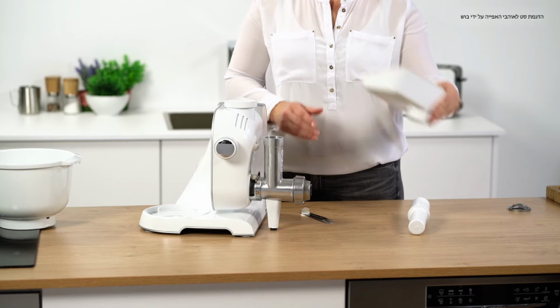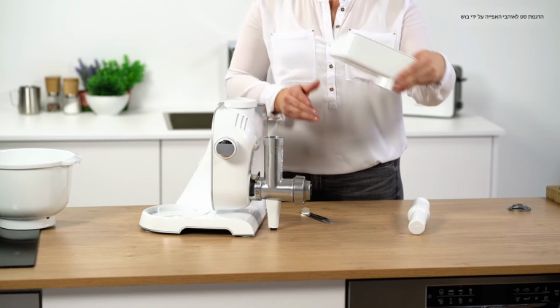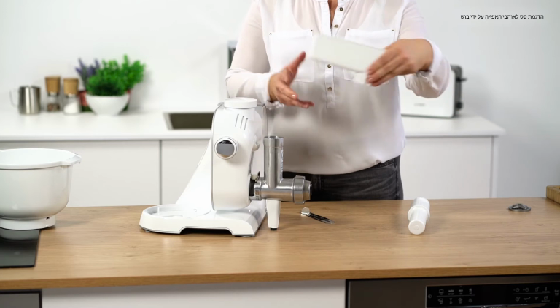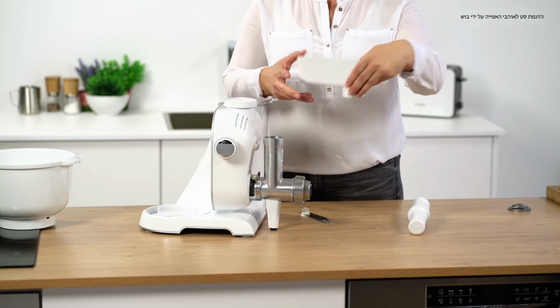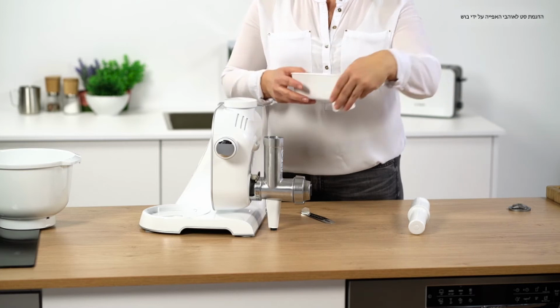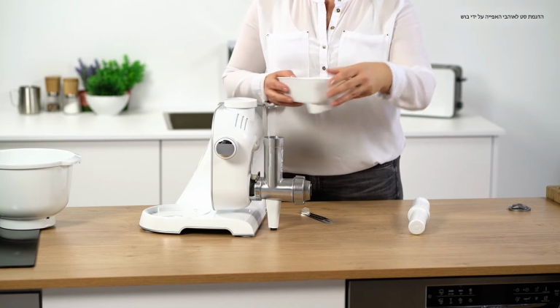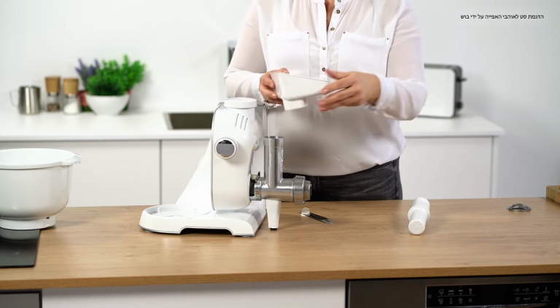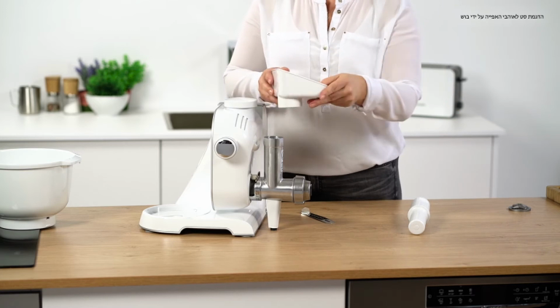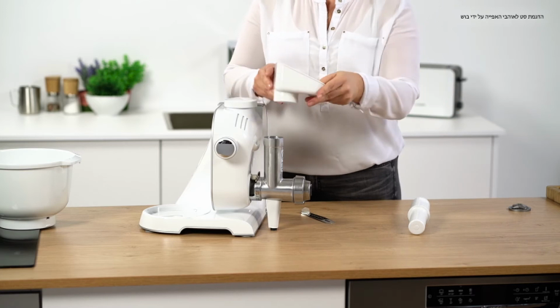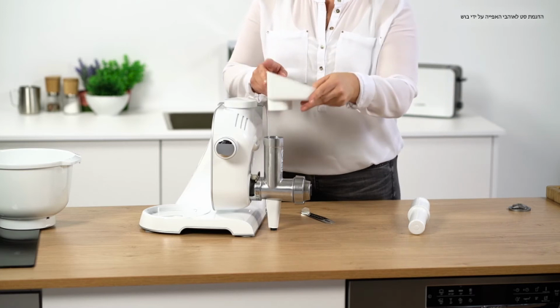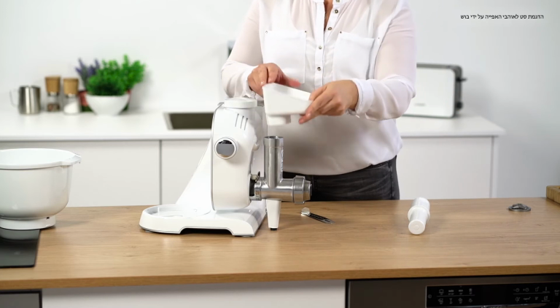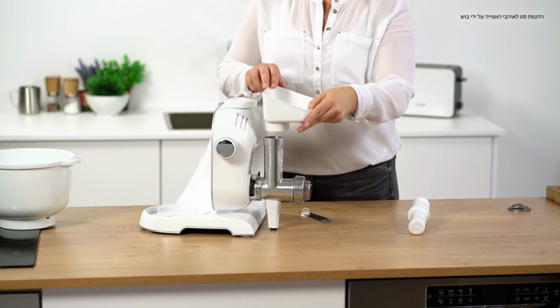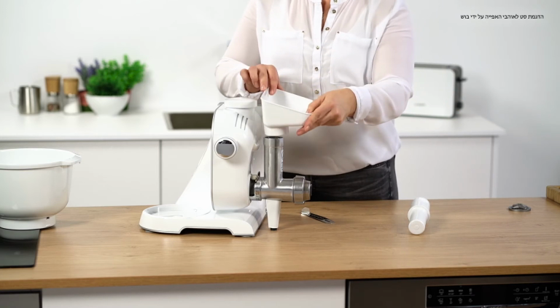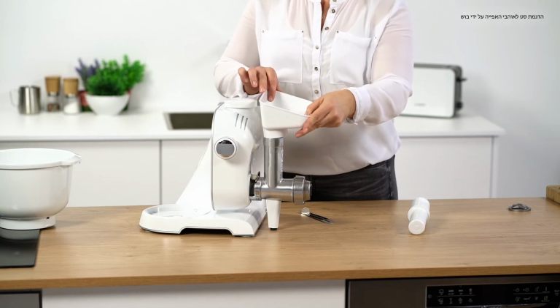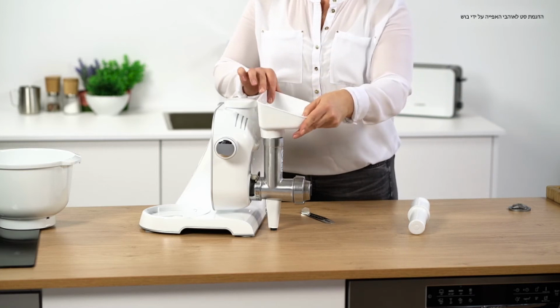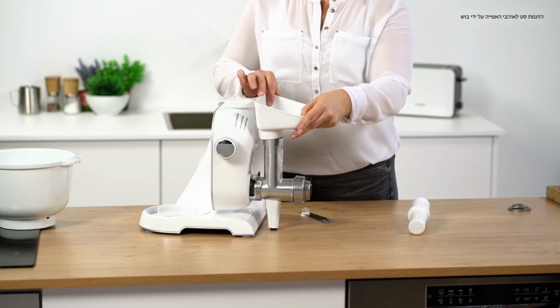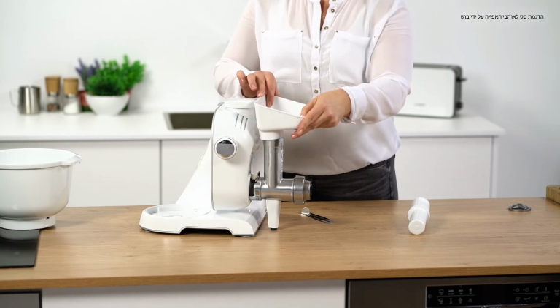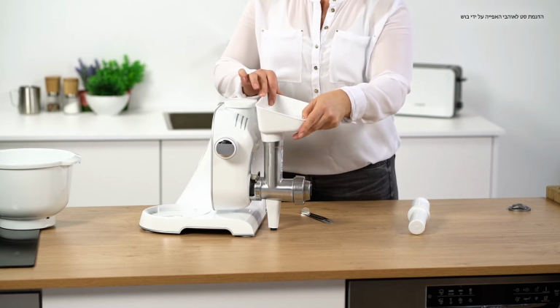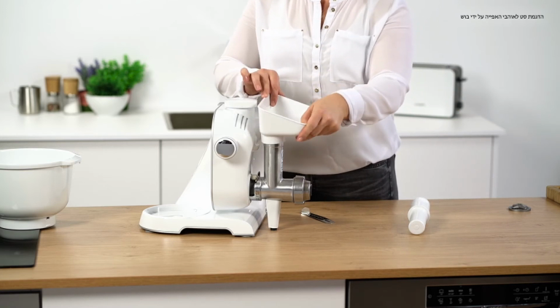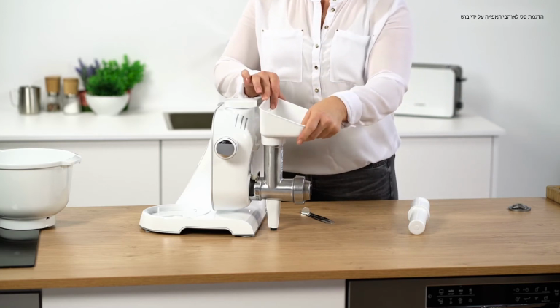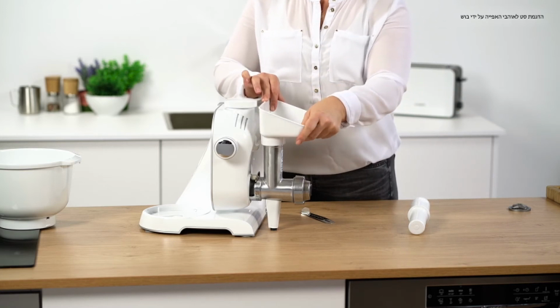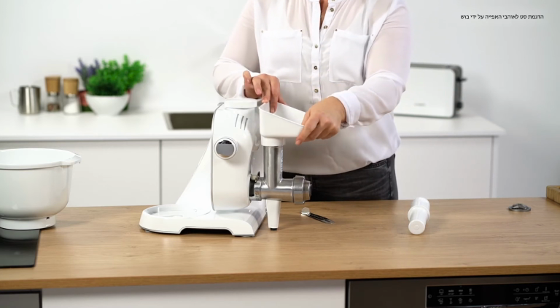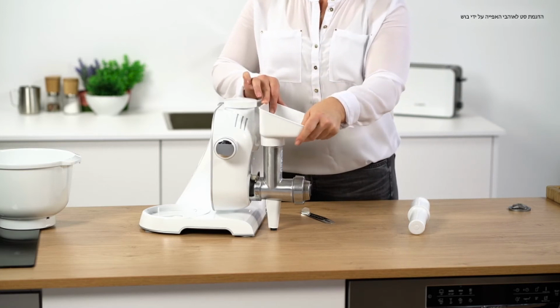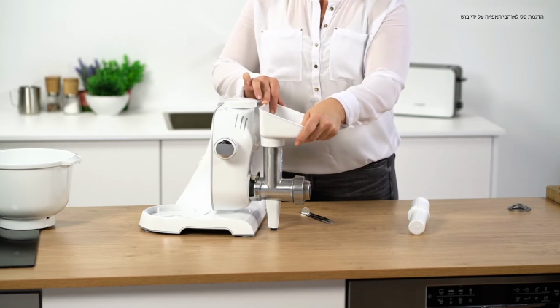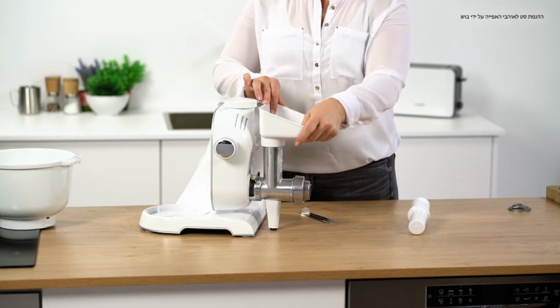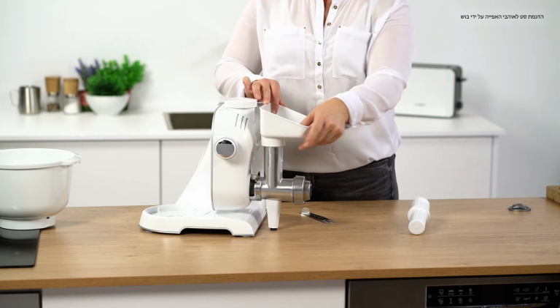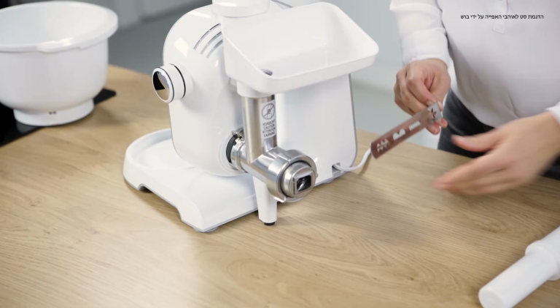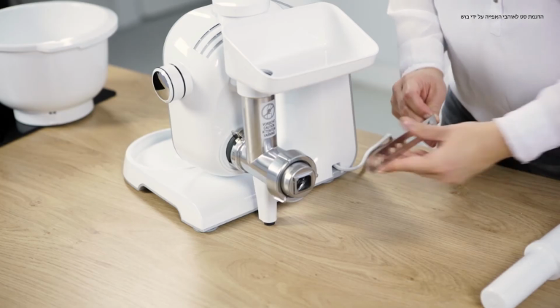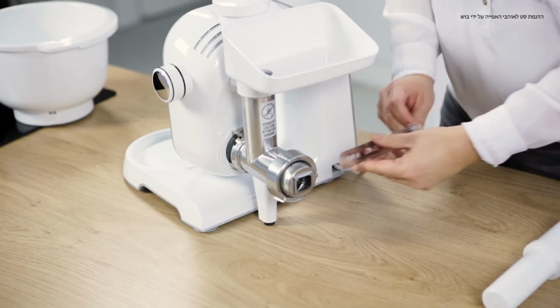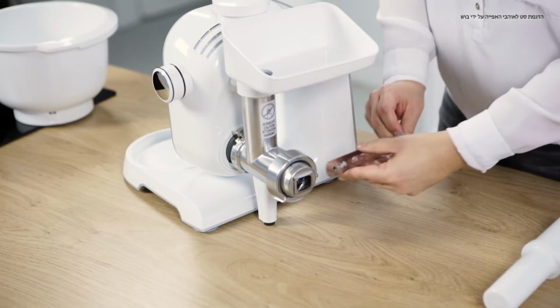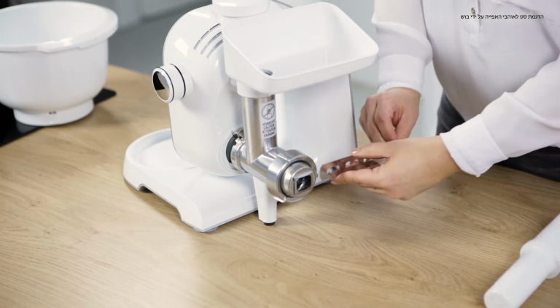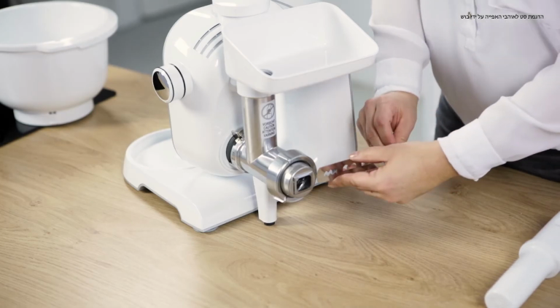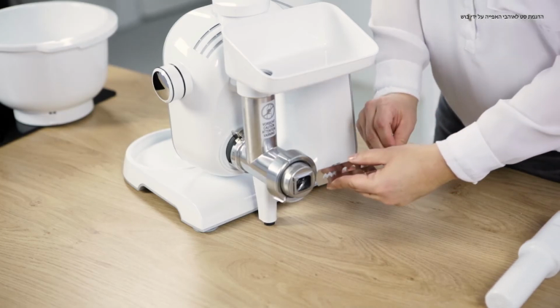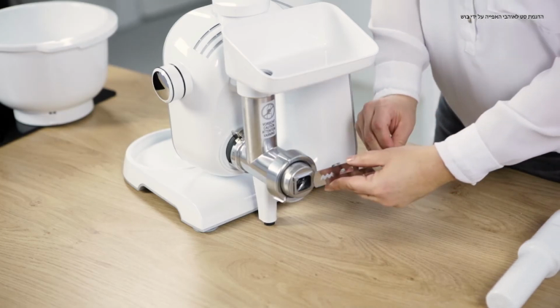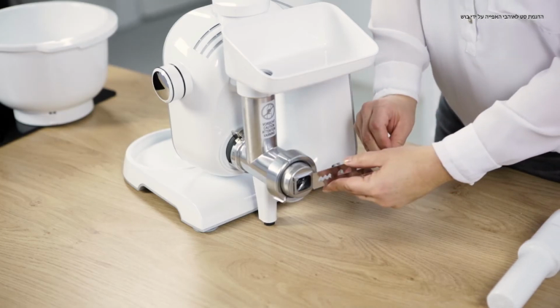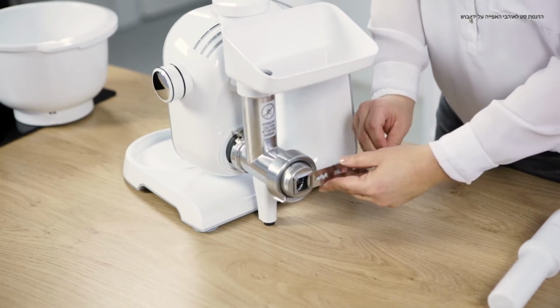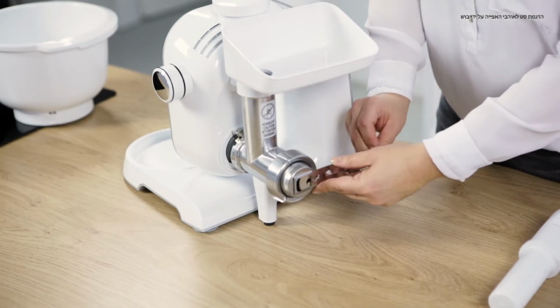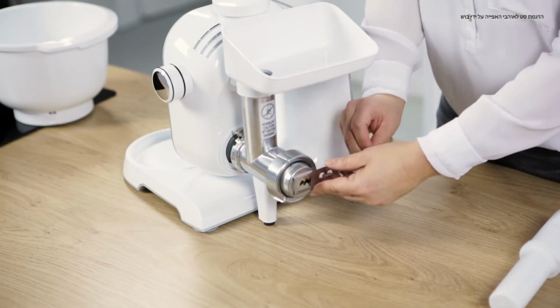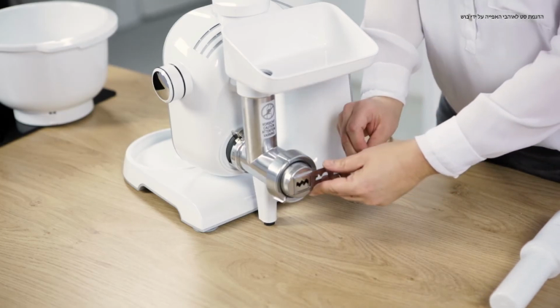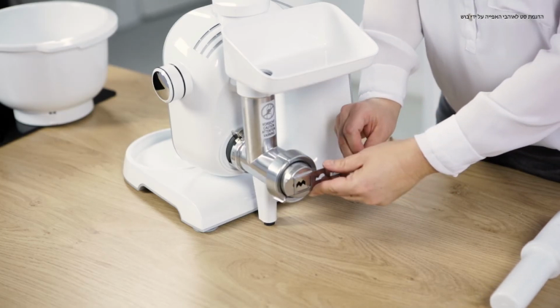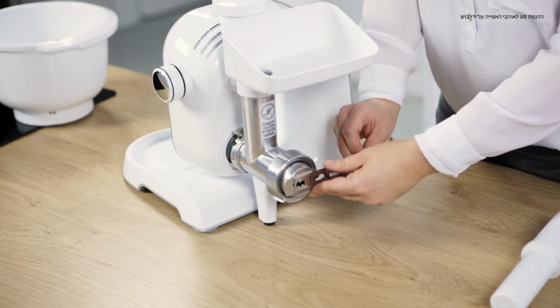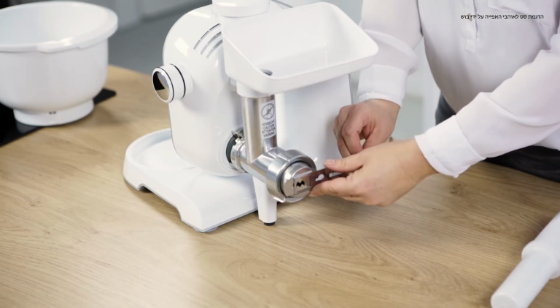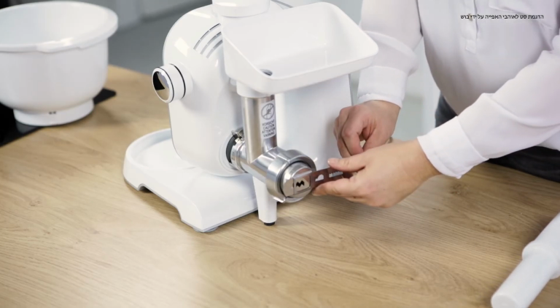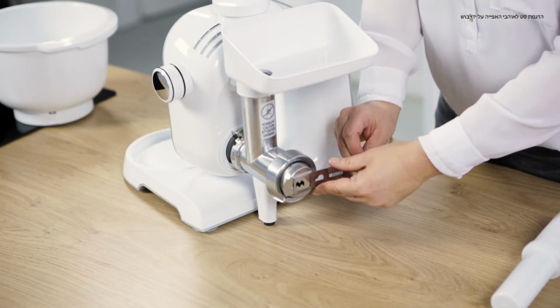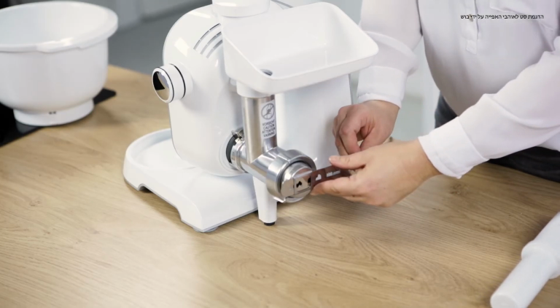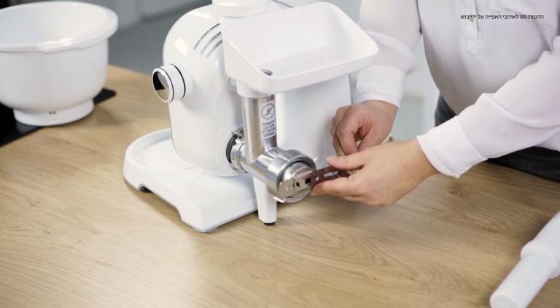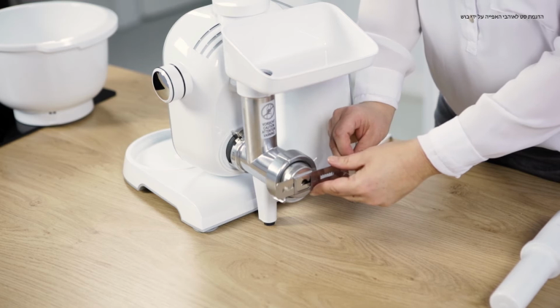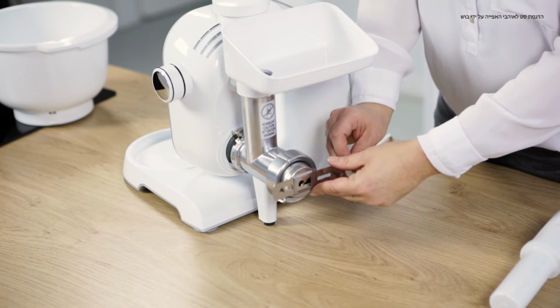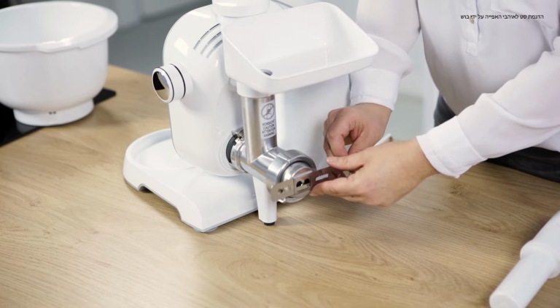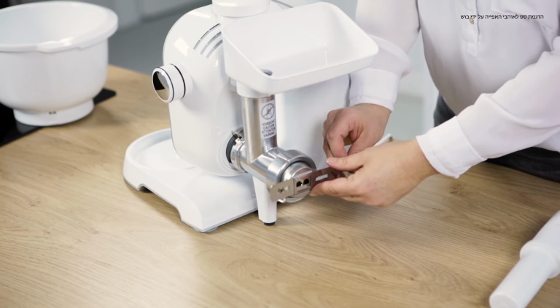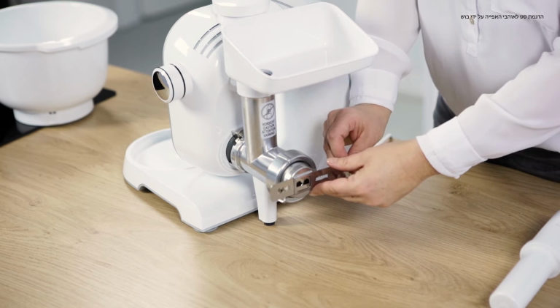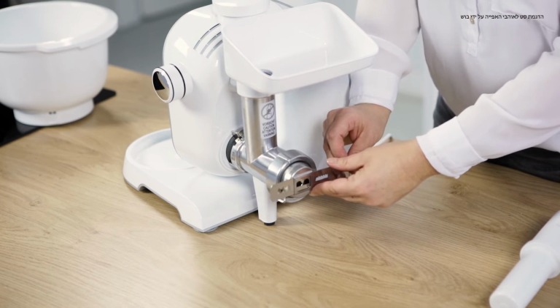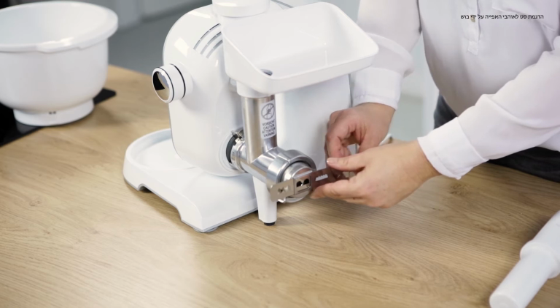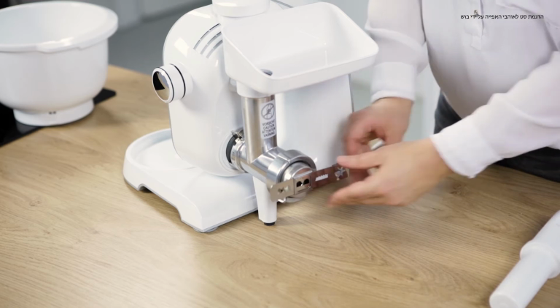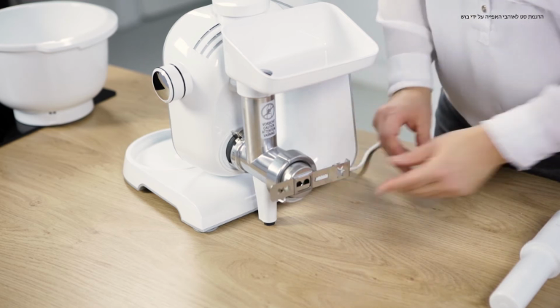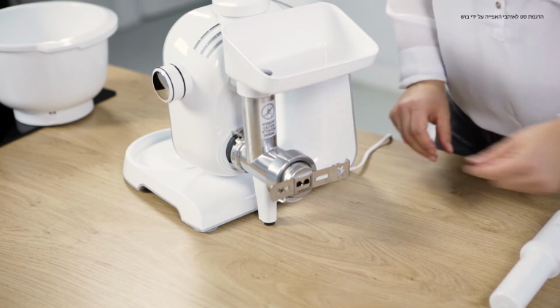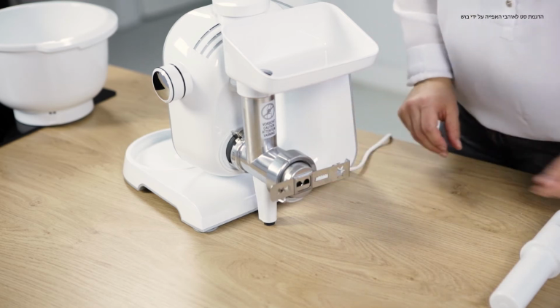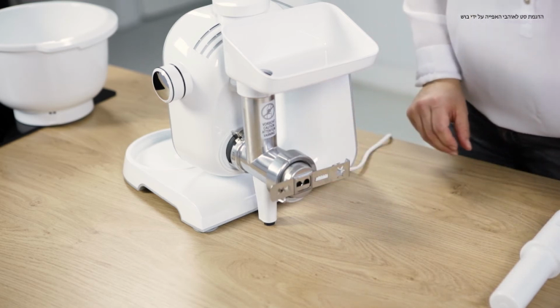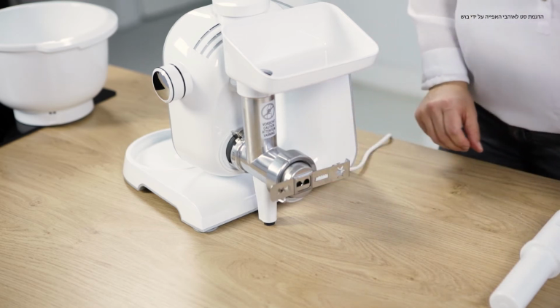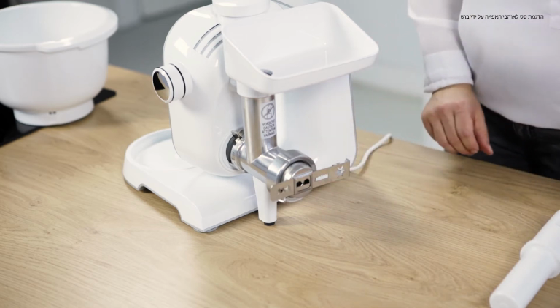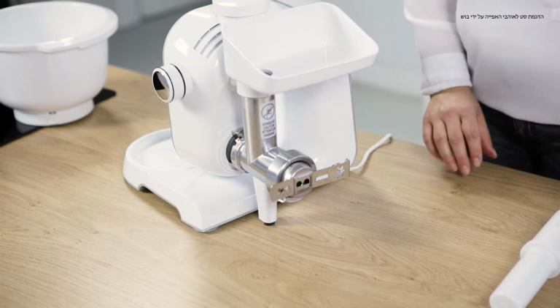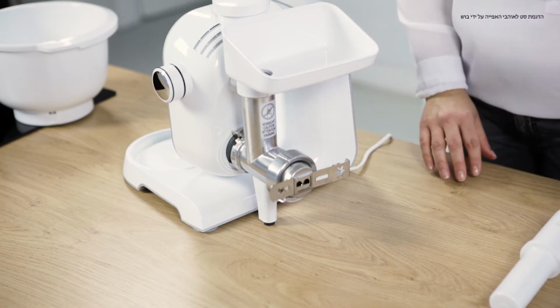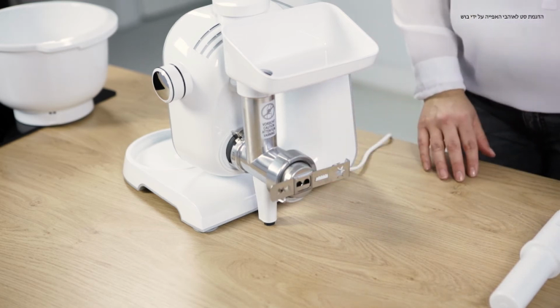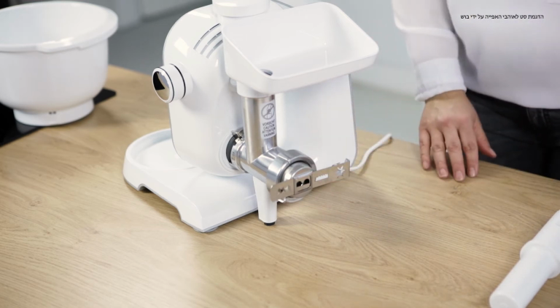We place the filling tray on the top, and insert our shape plate until the desired shape is set.